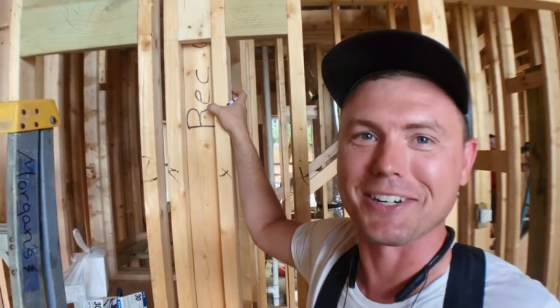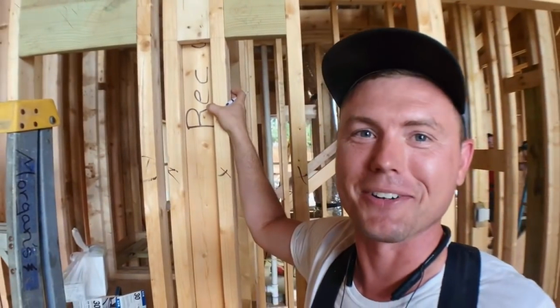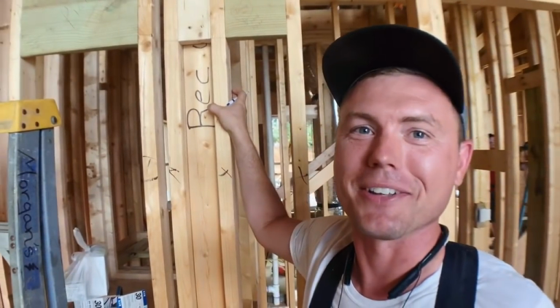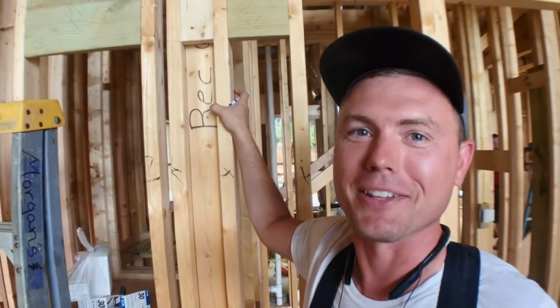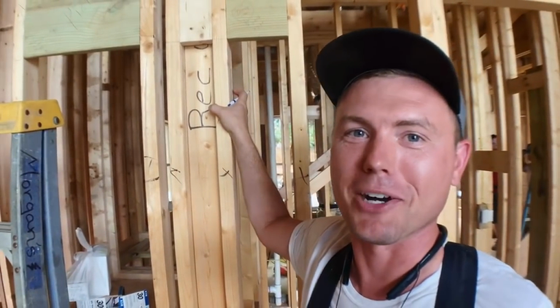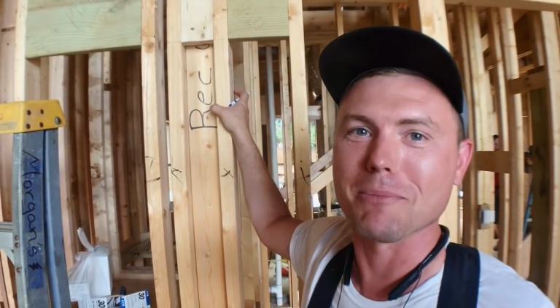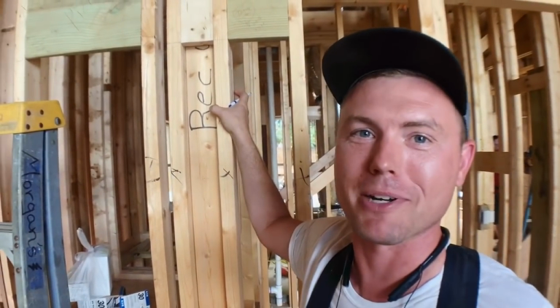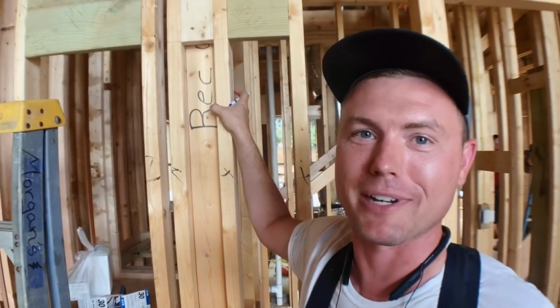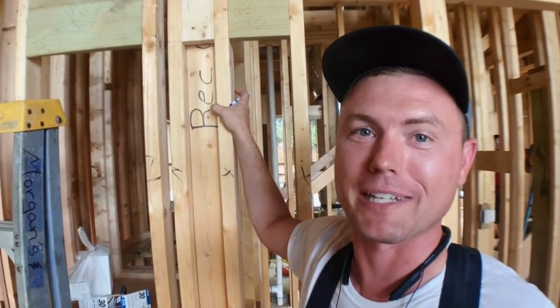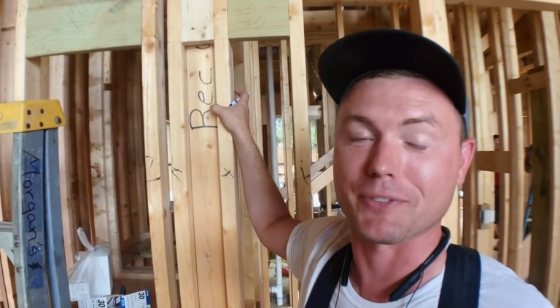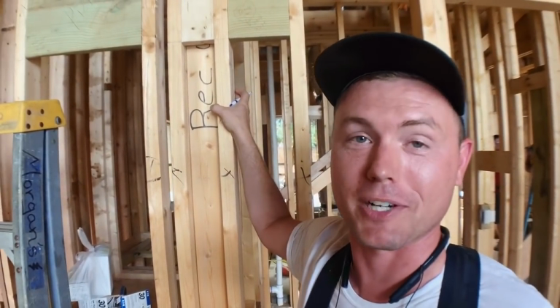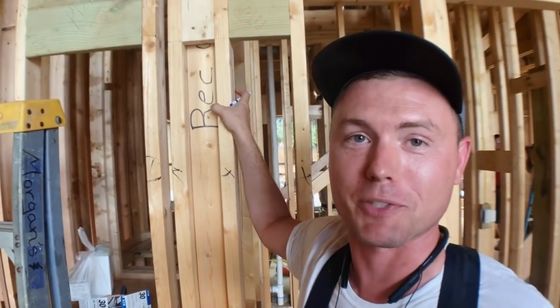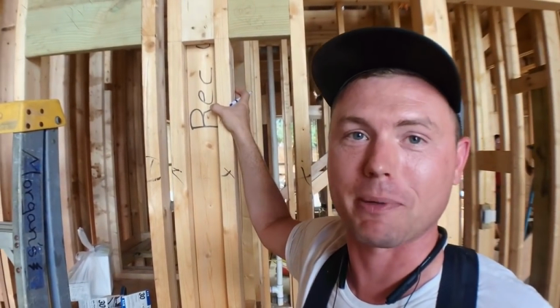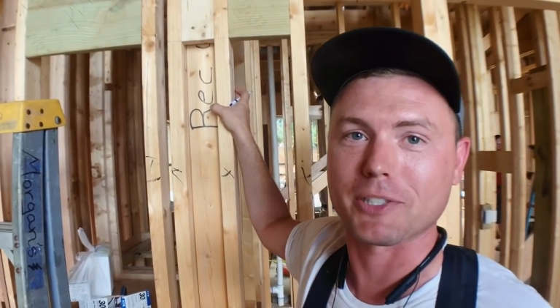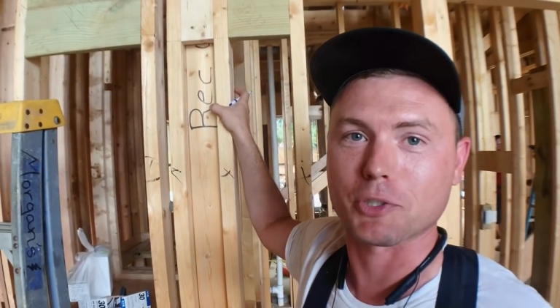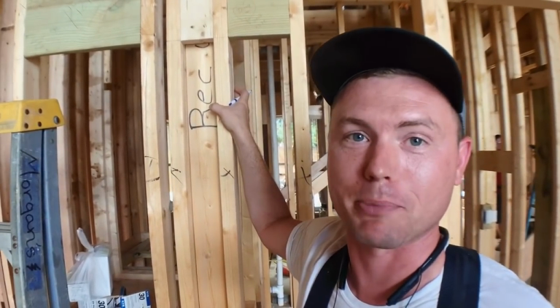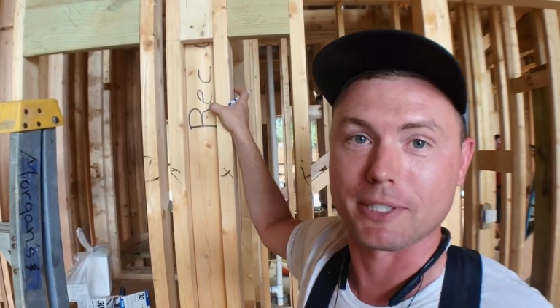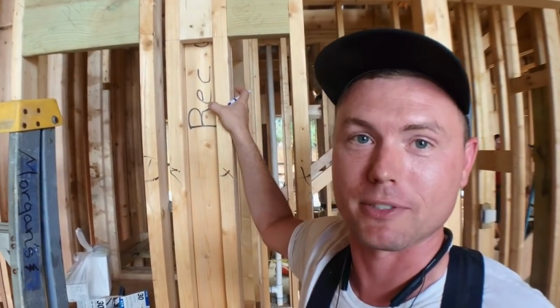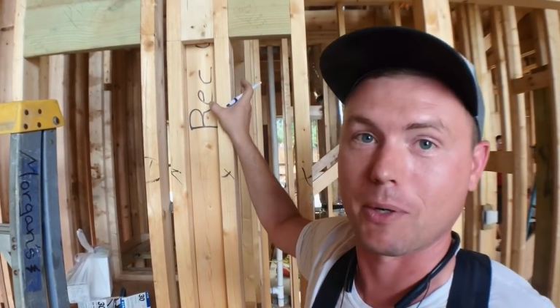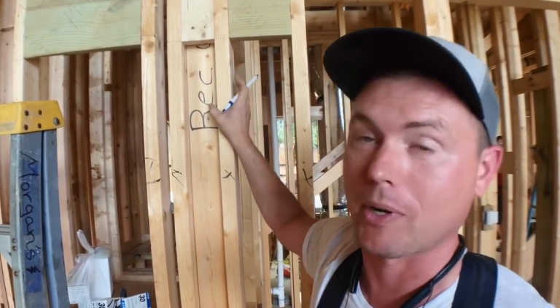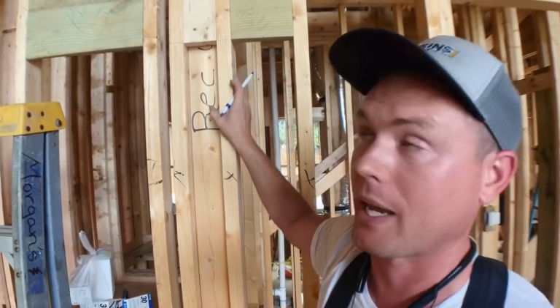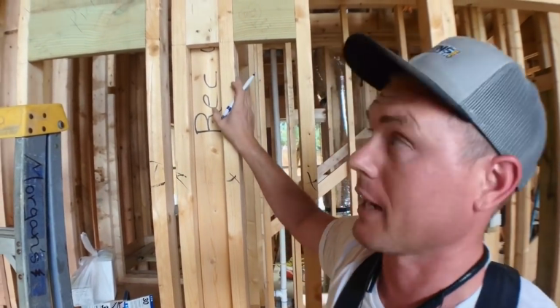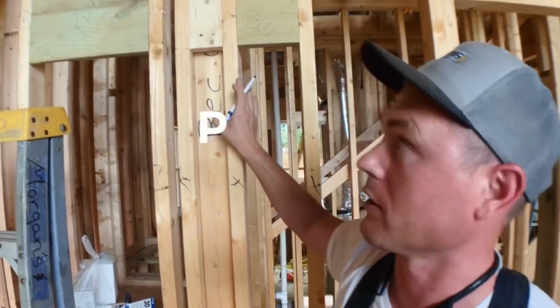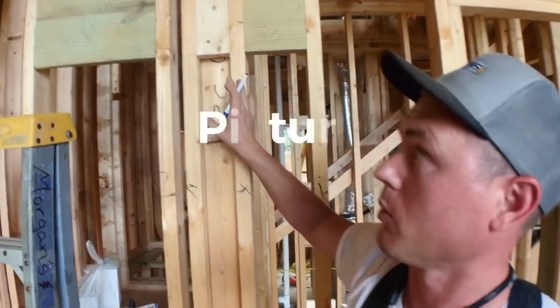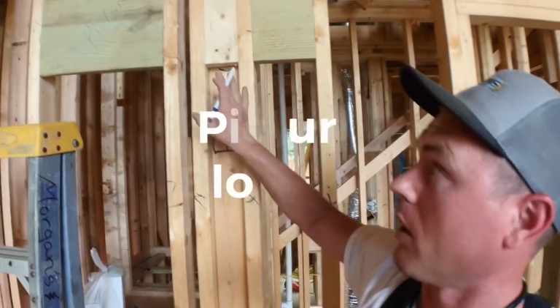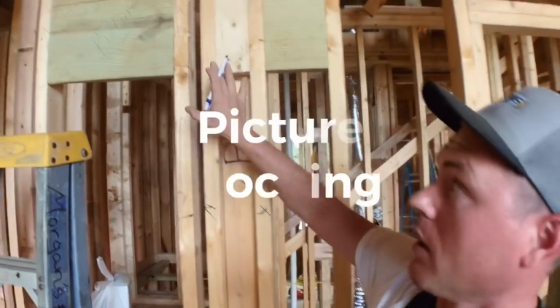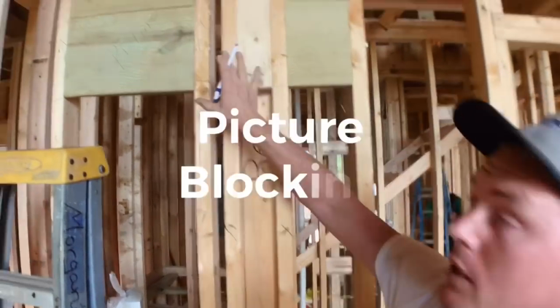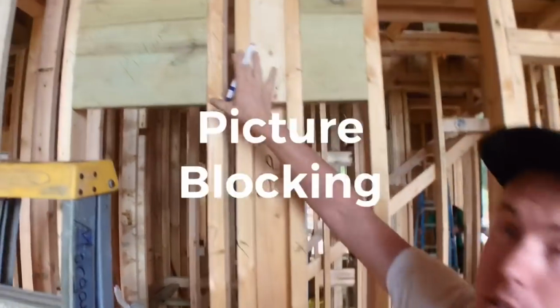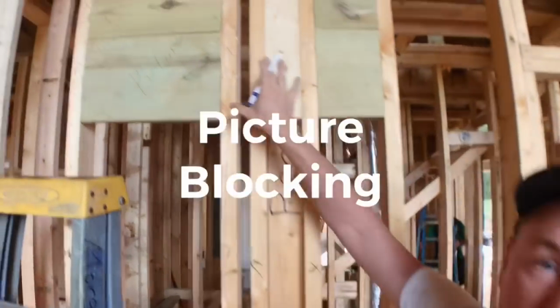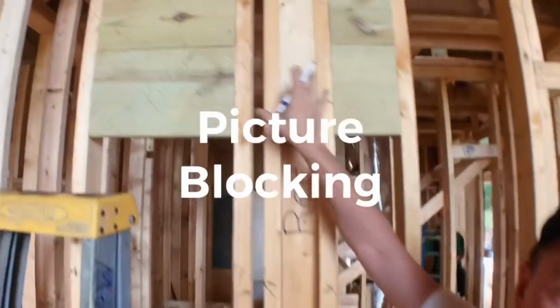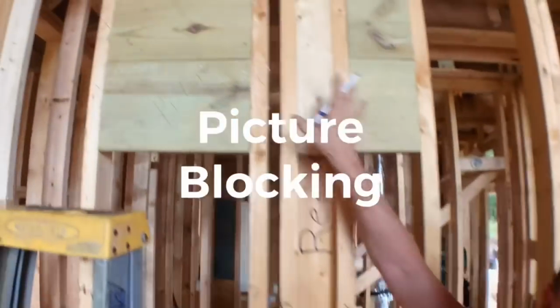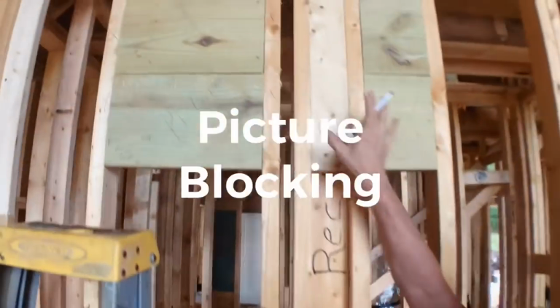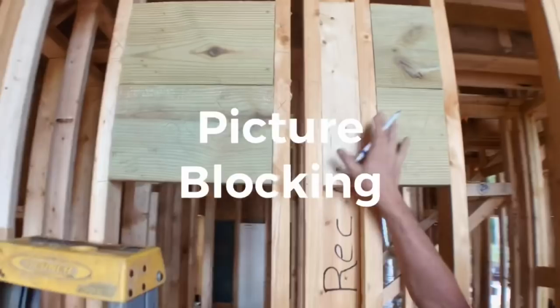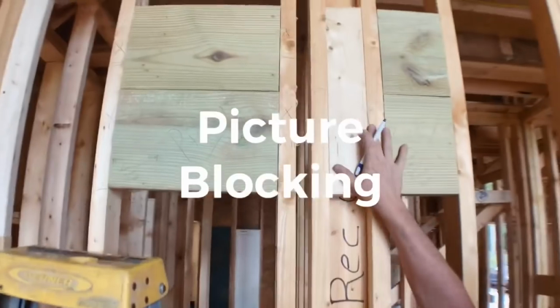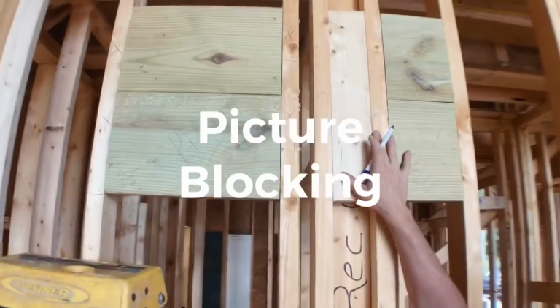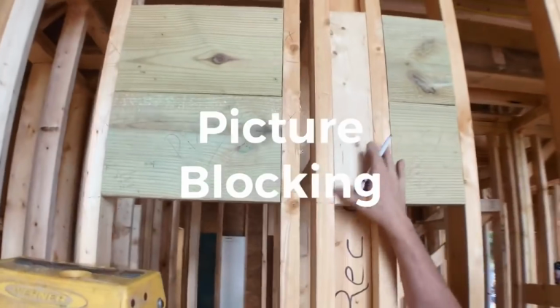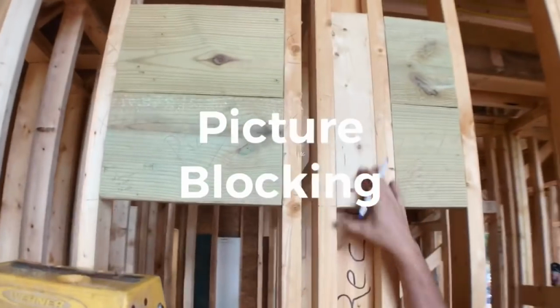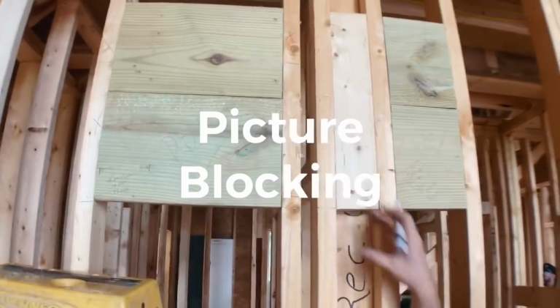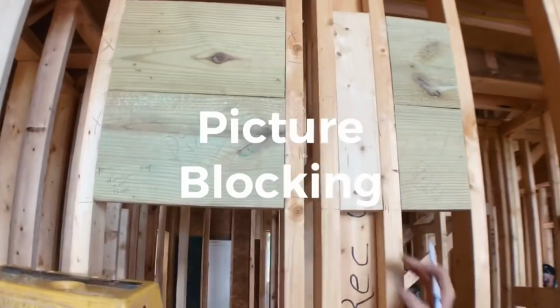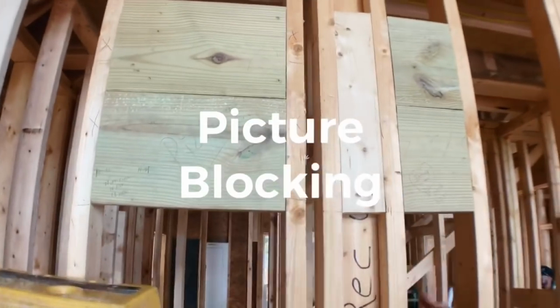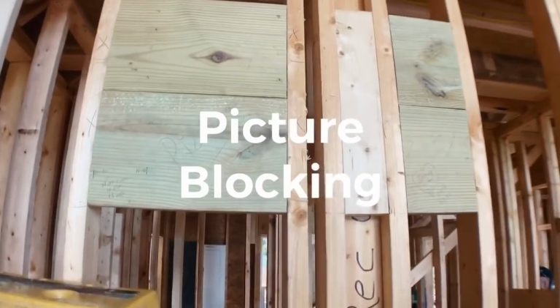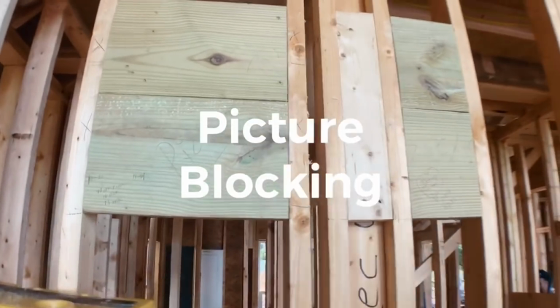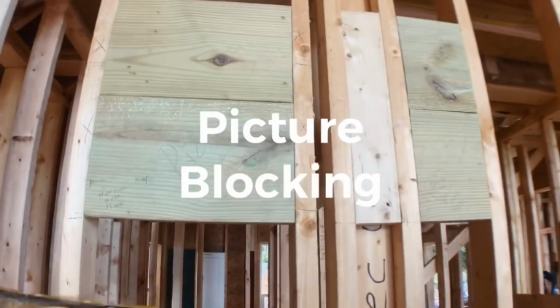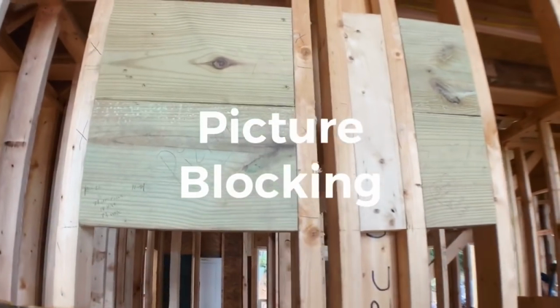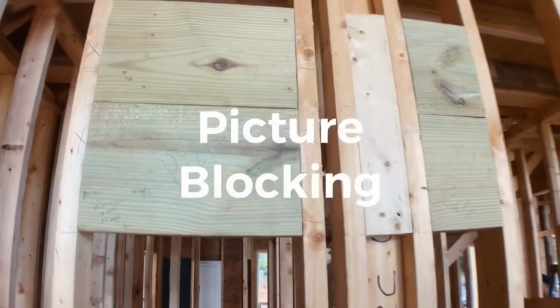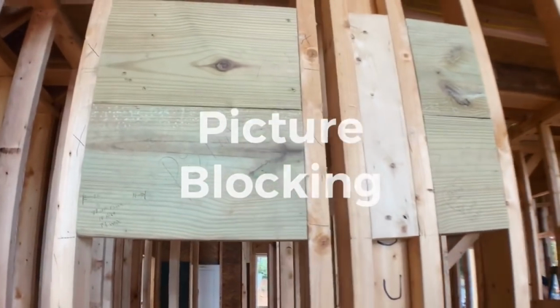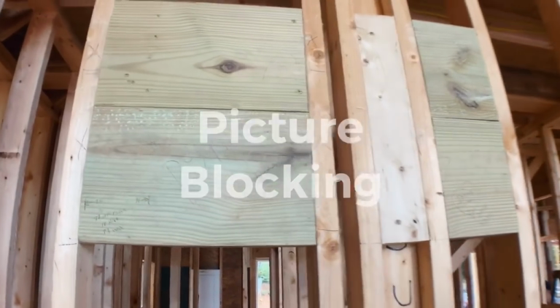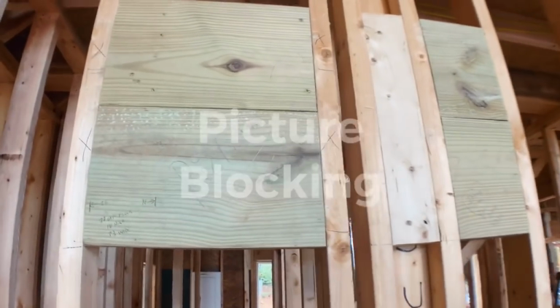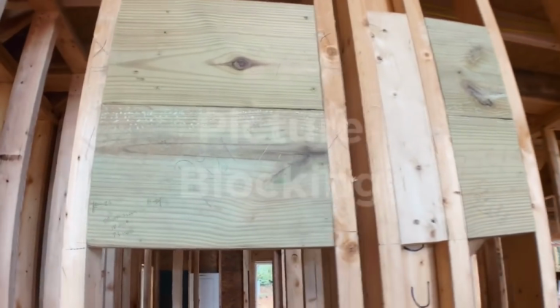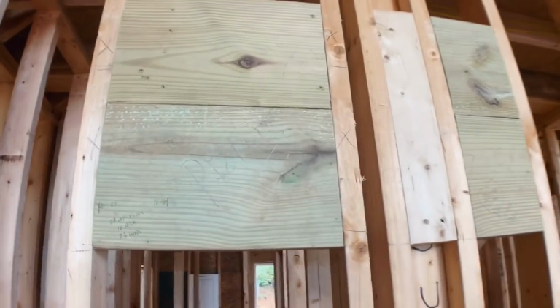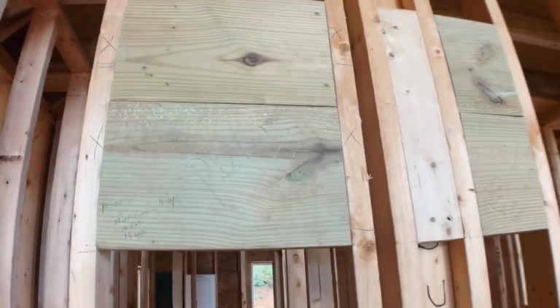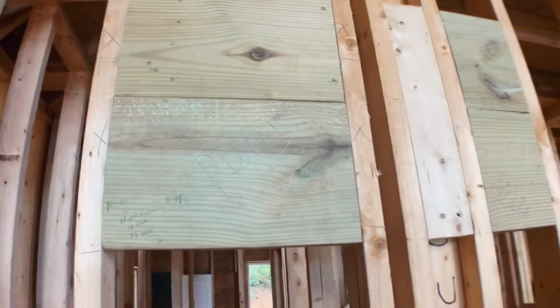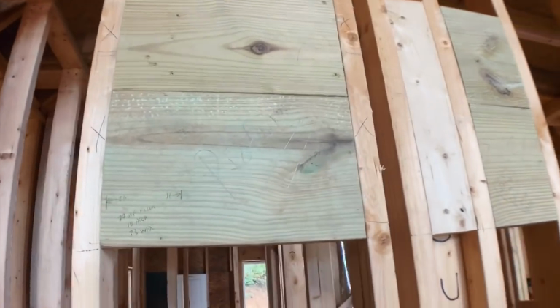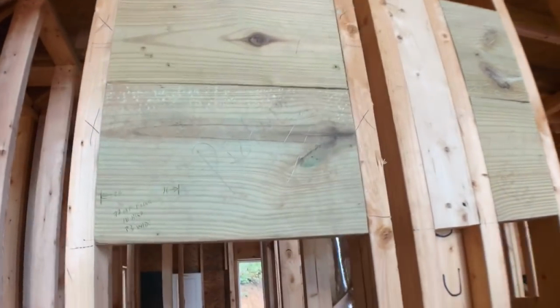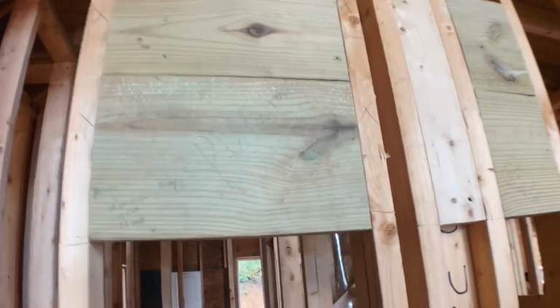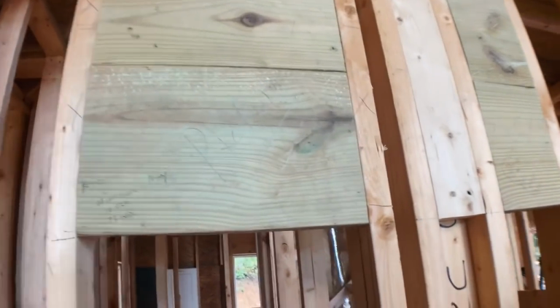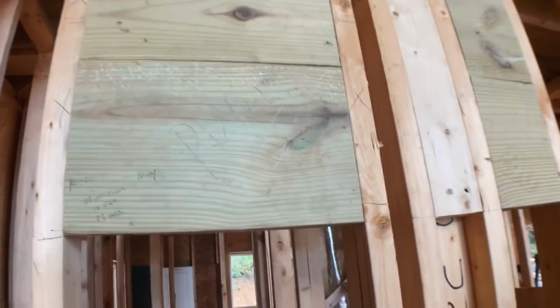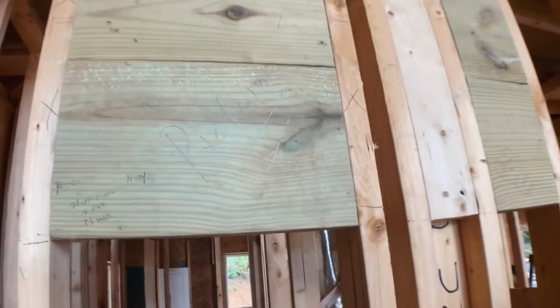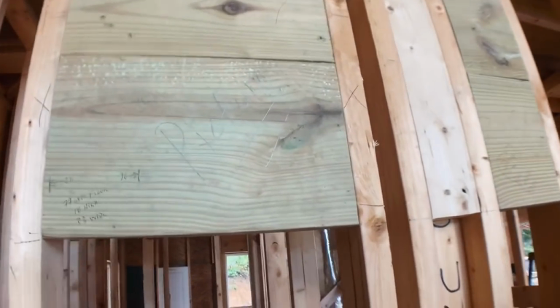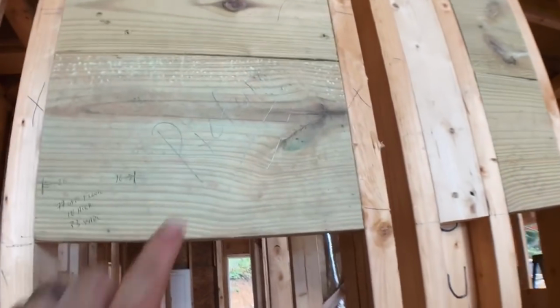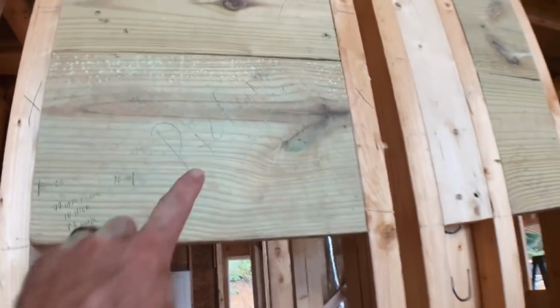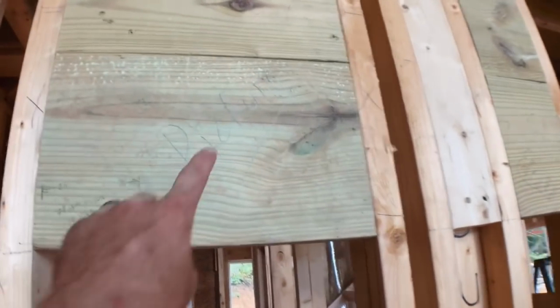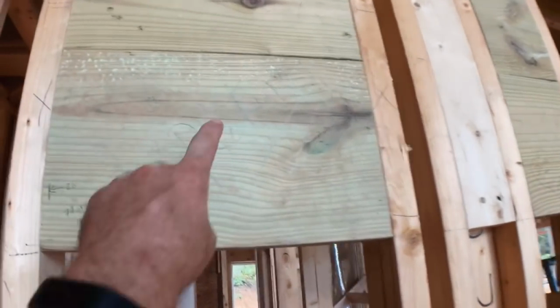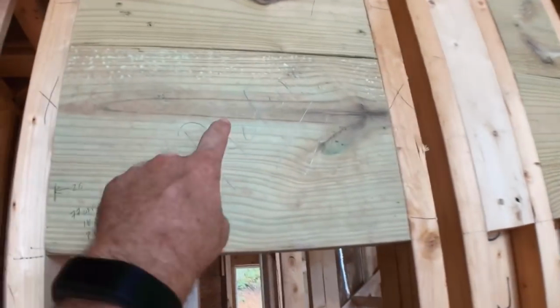The homeowner has a very special picture they want to hang on the wall, so we made sure to put solid blocking in so that it'll be attached very well.